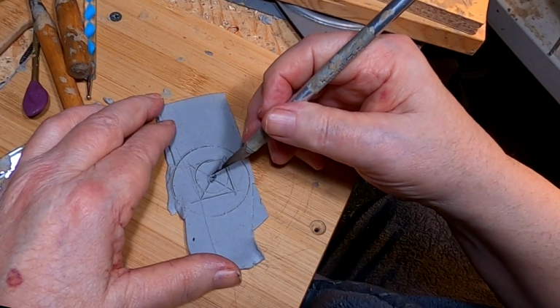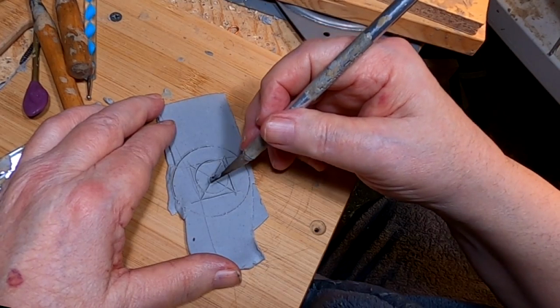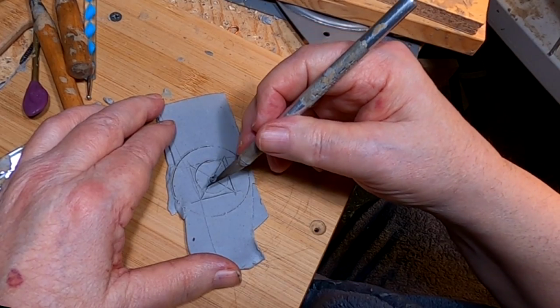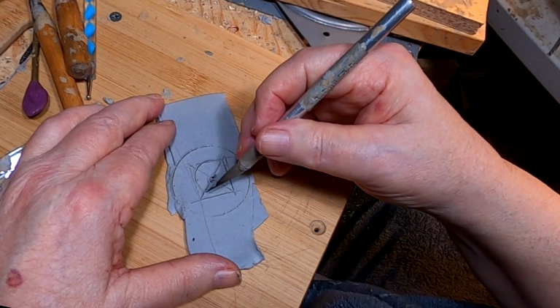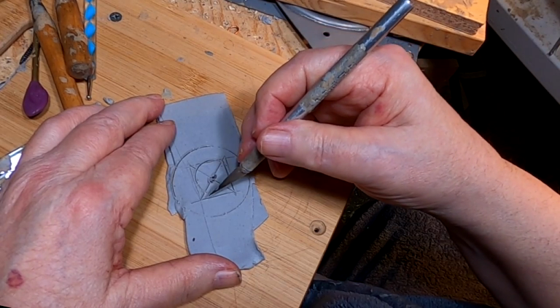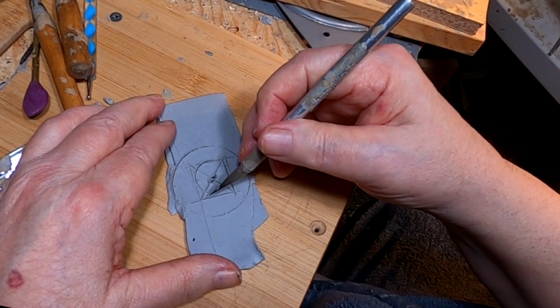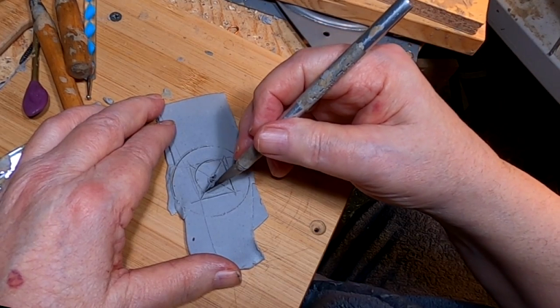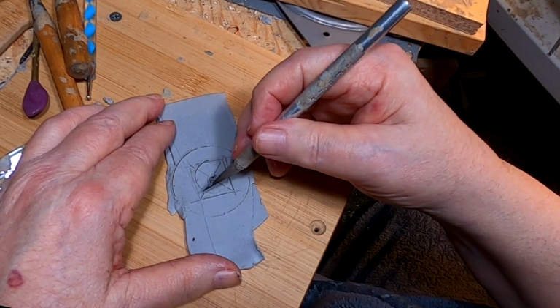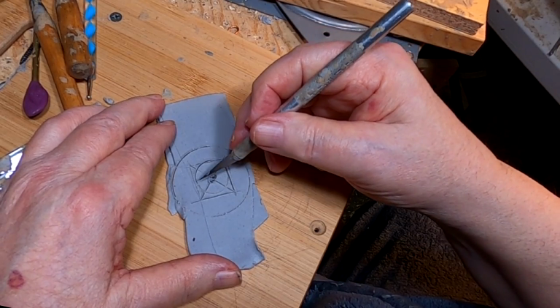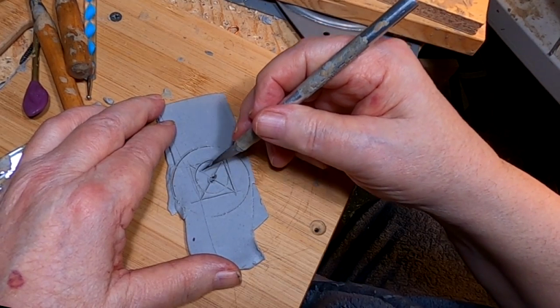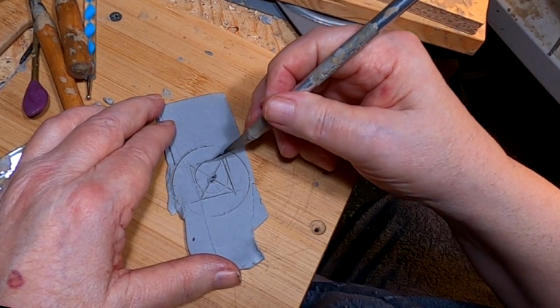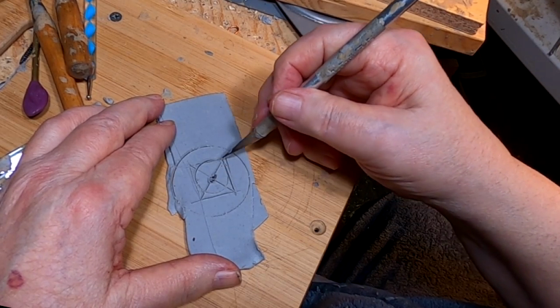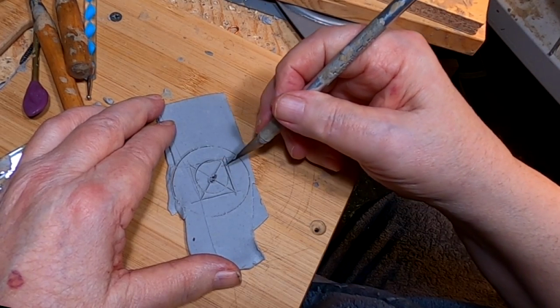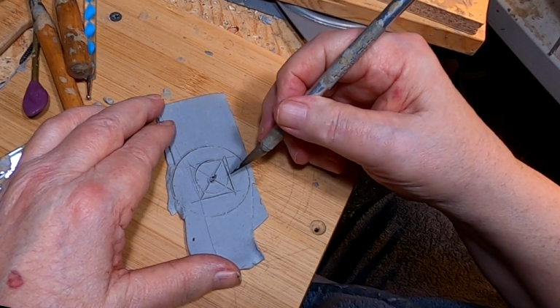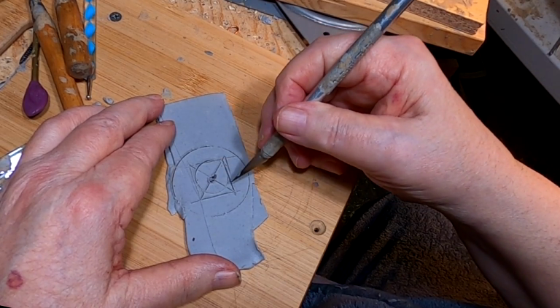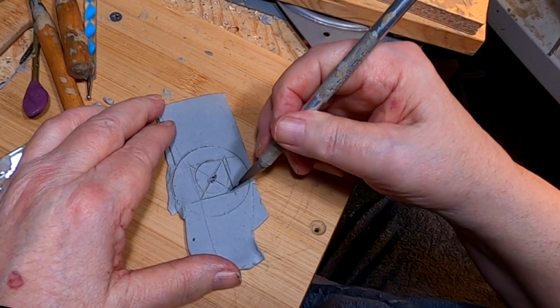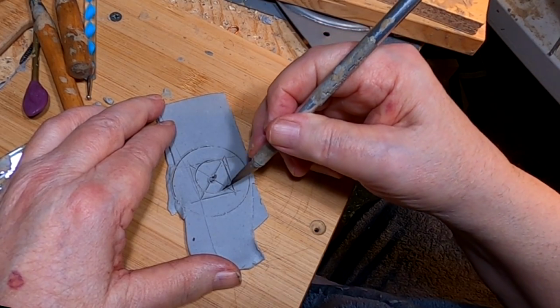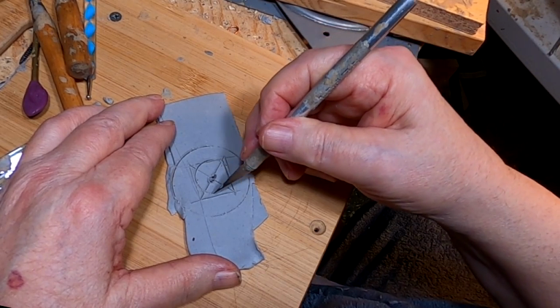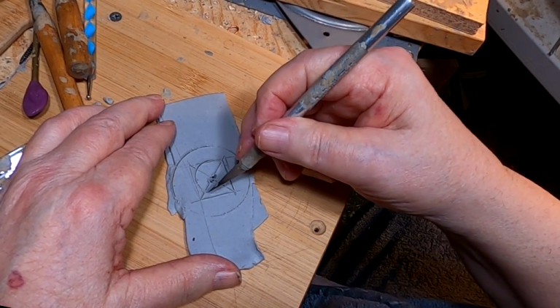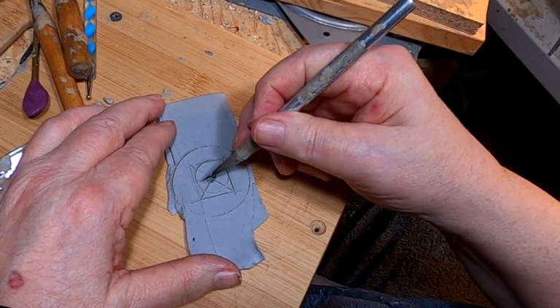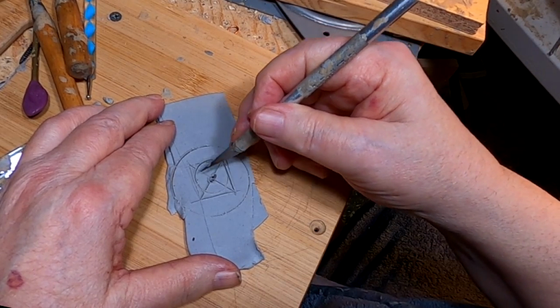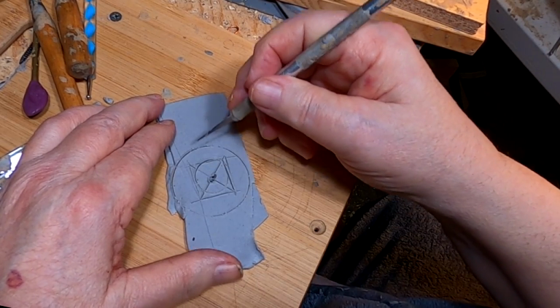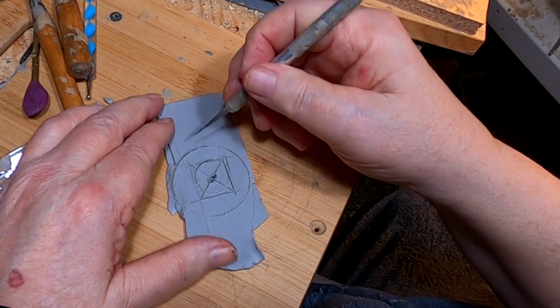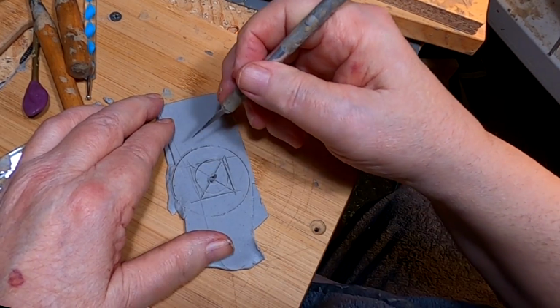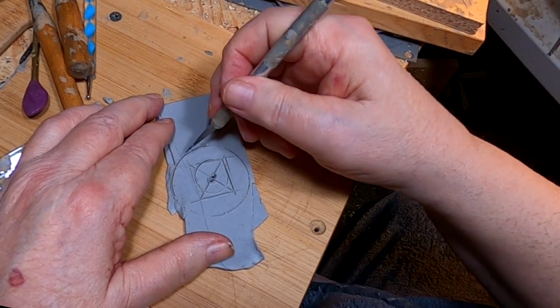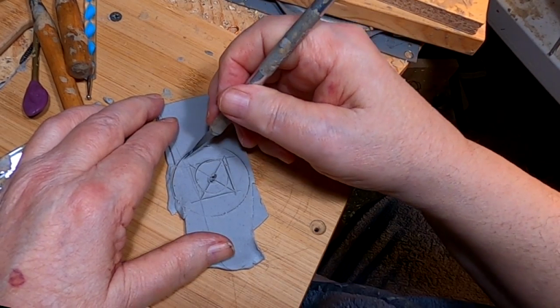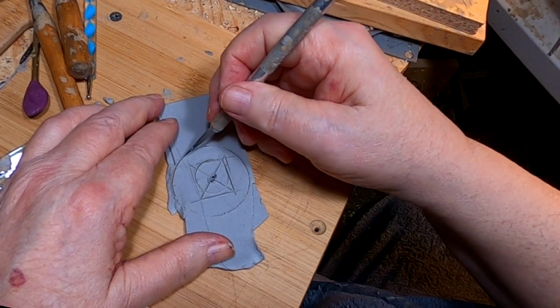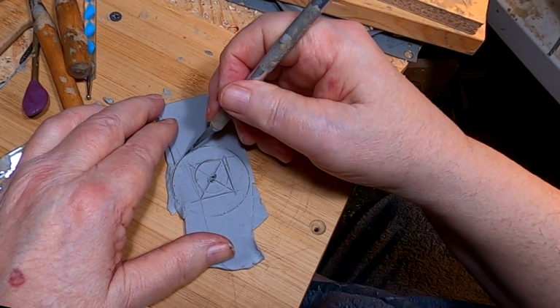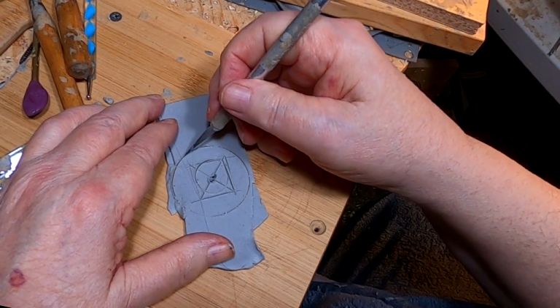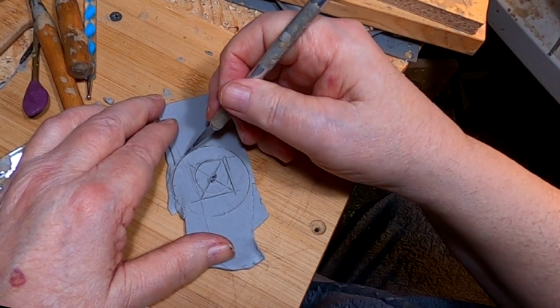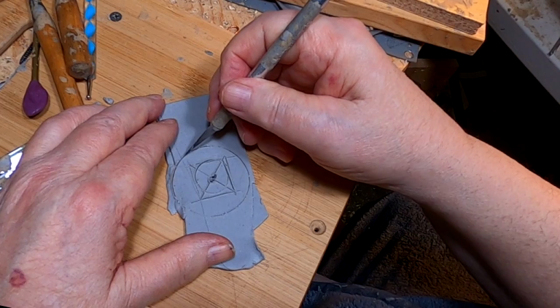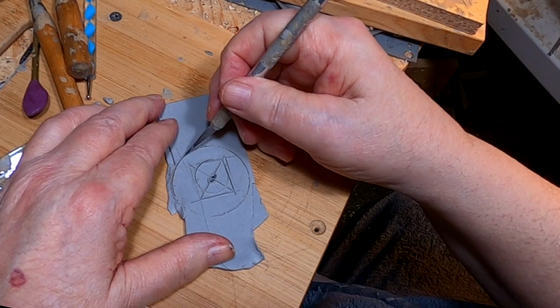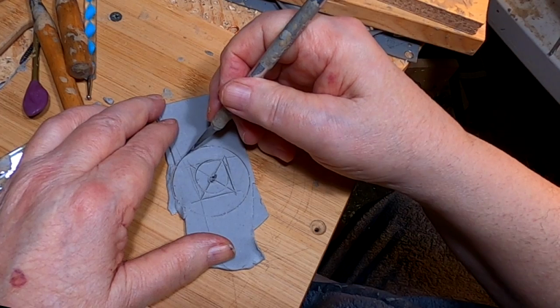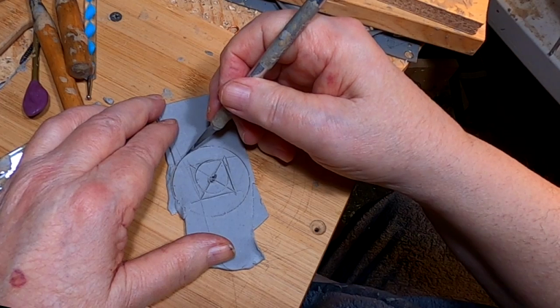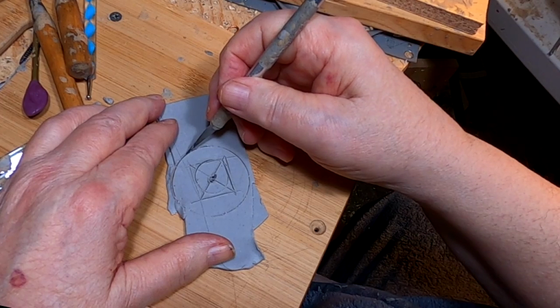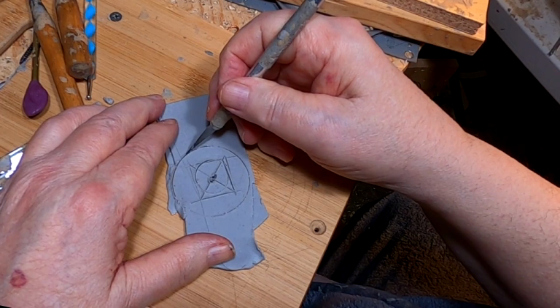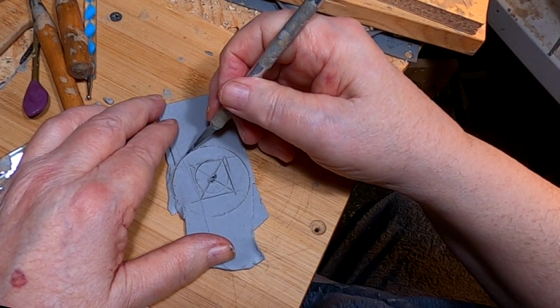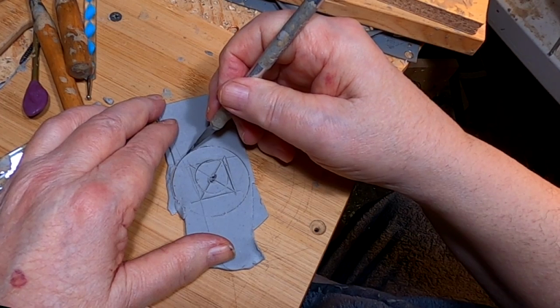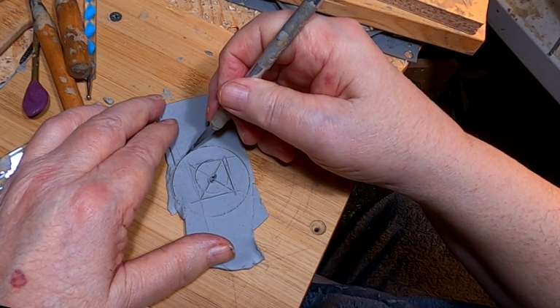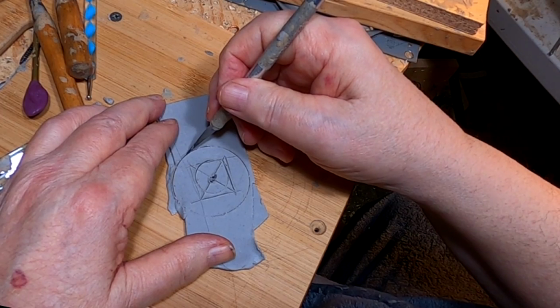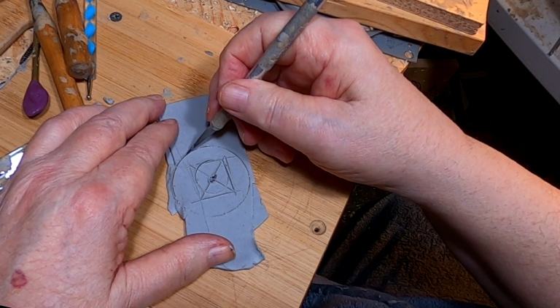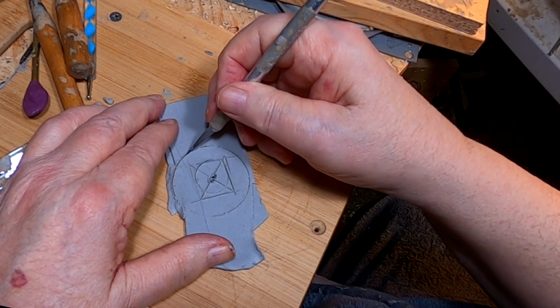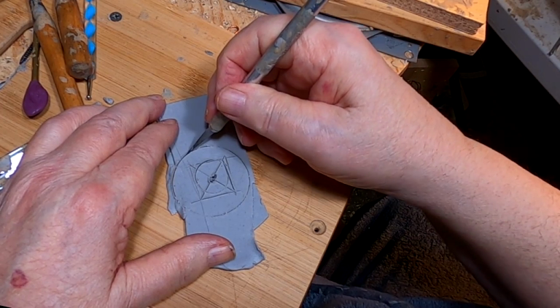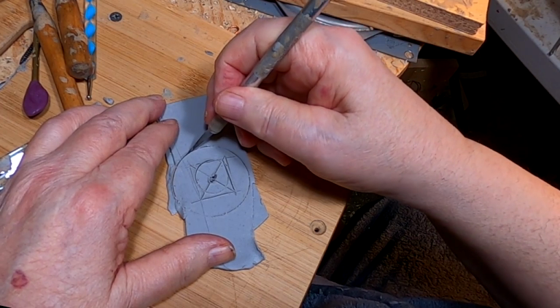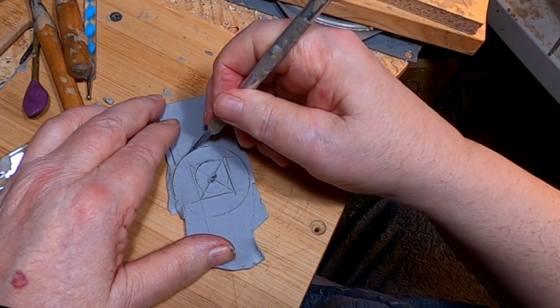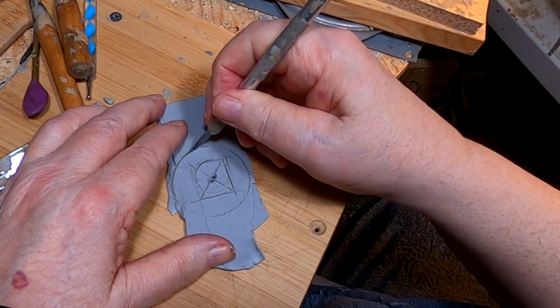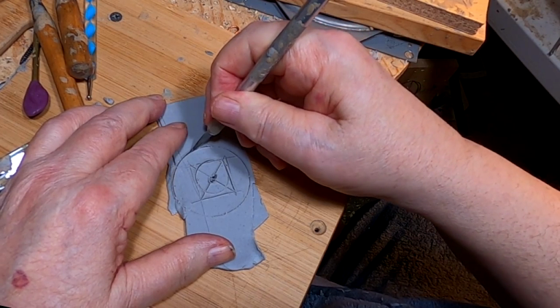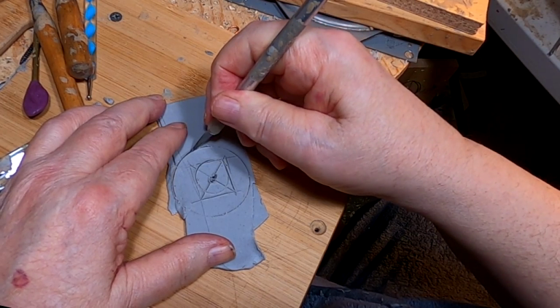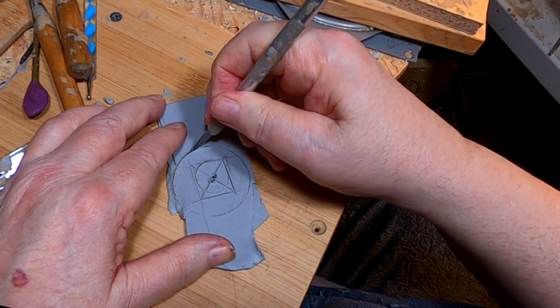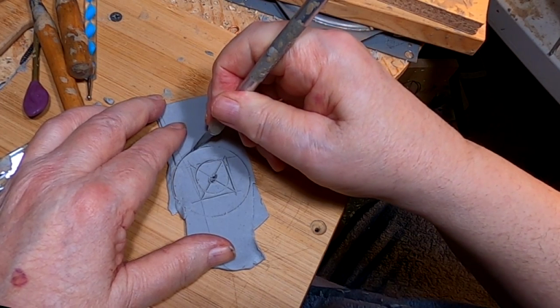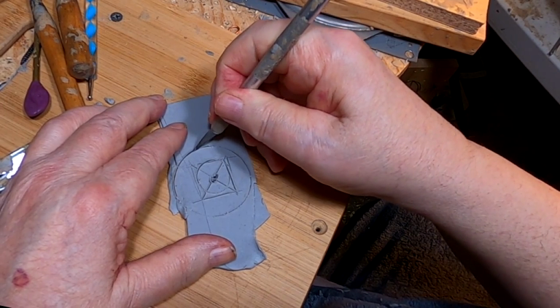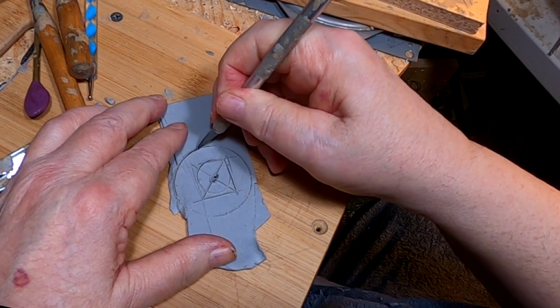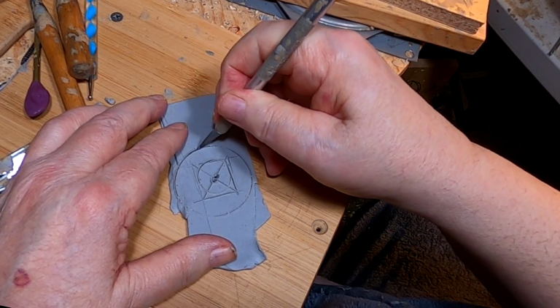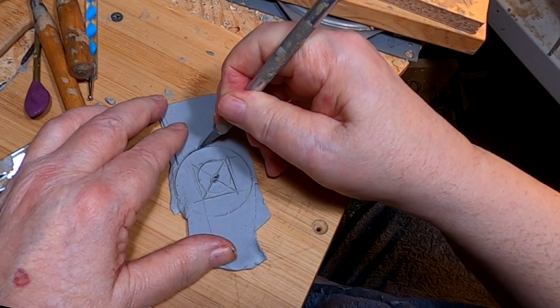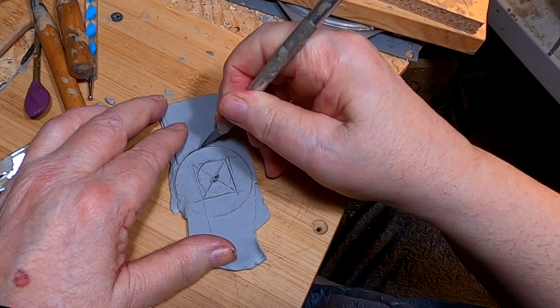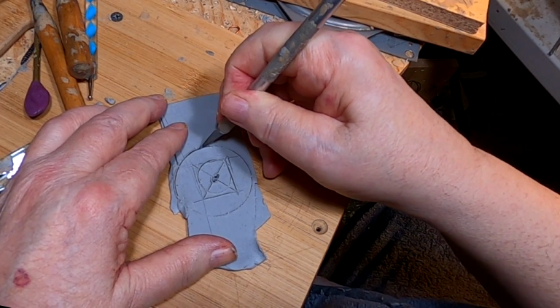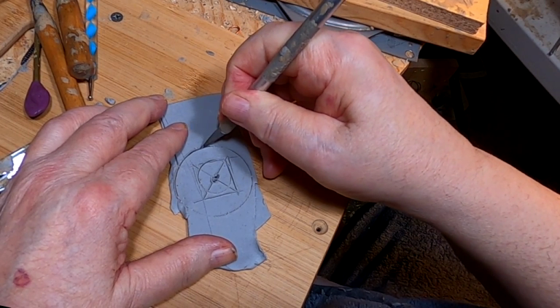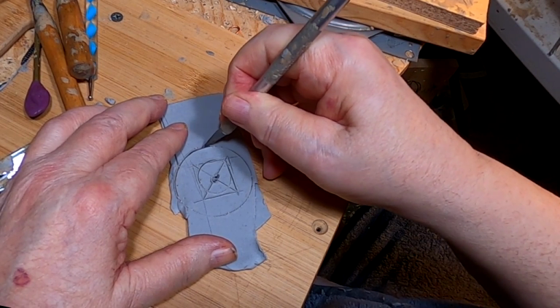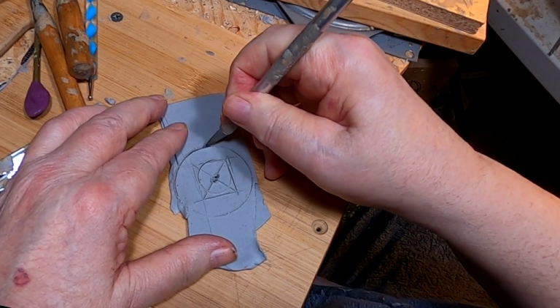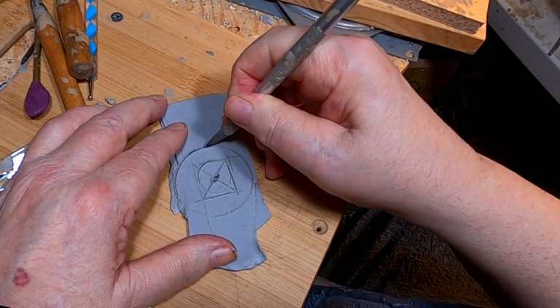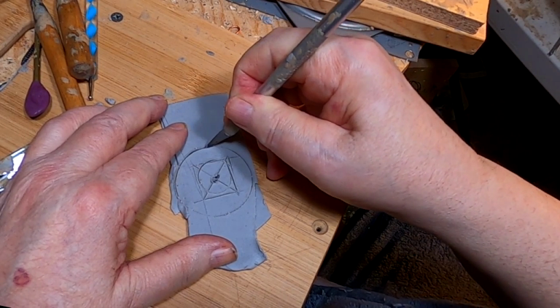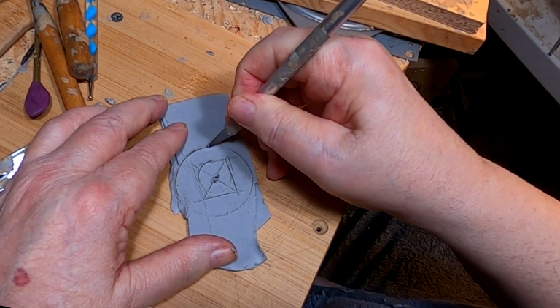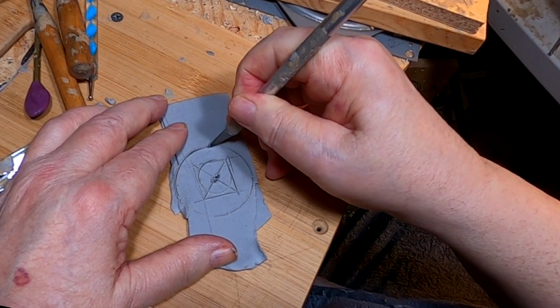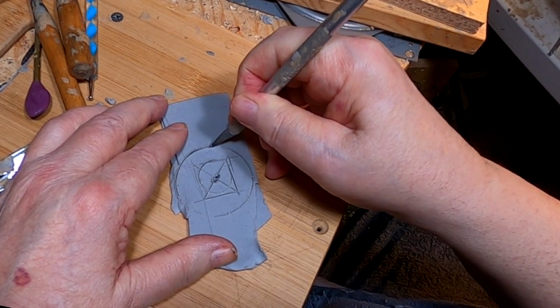All right, I took a measure of his head, and I also took a measure for the brim of the hat.